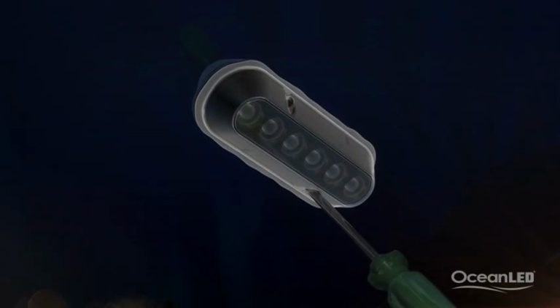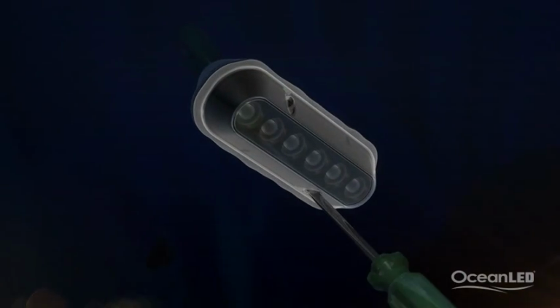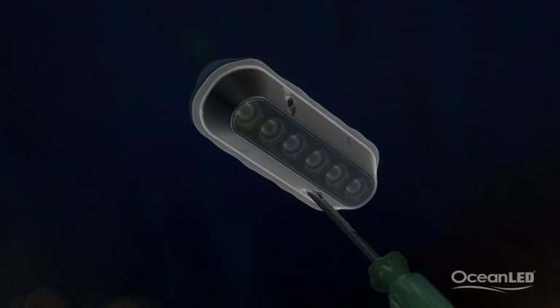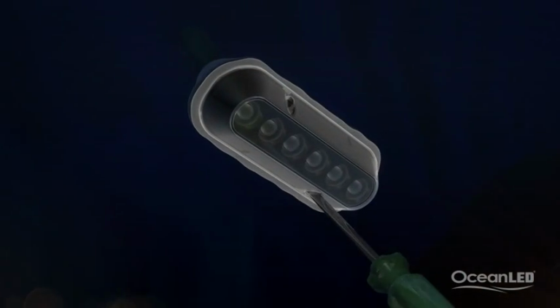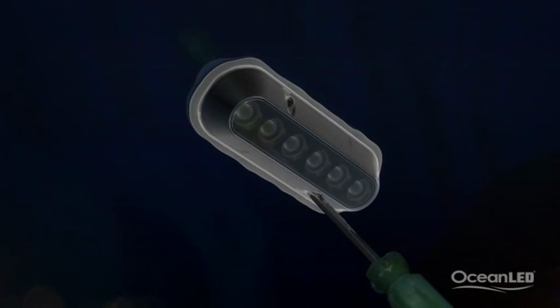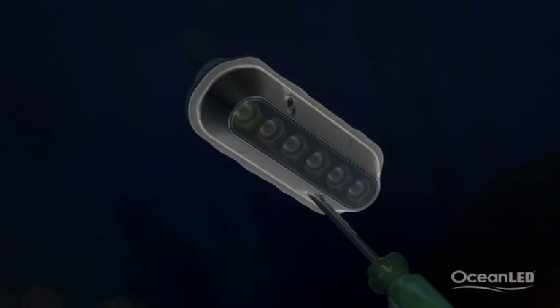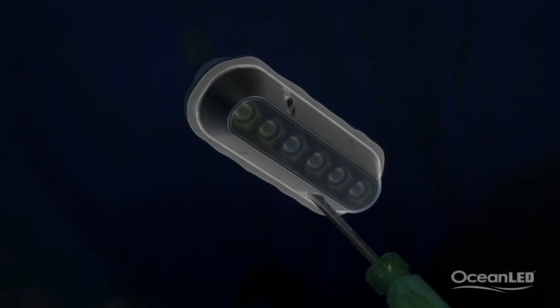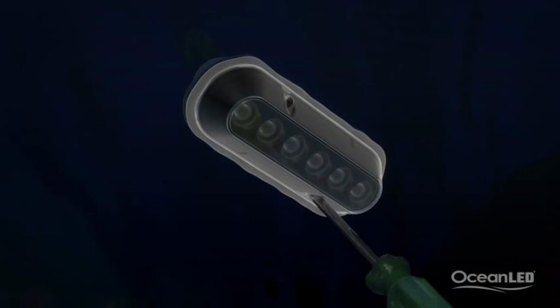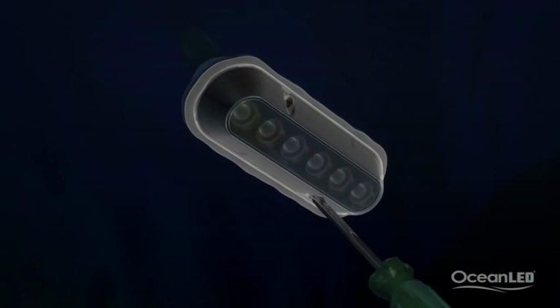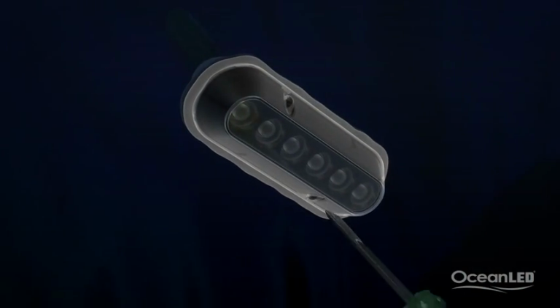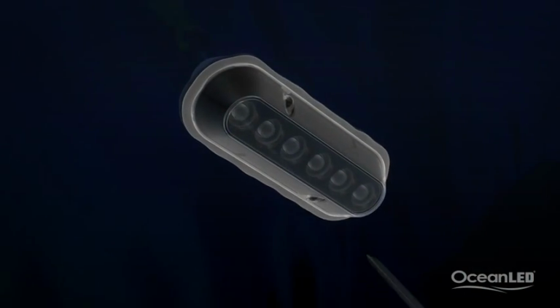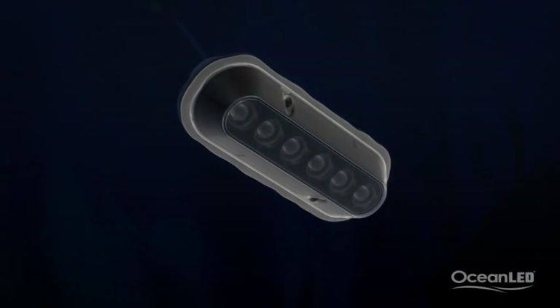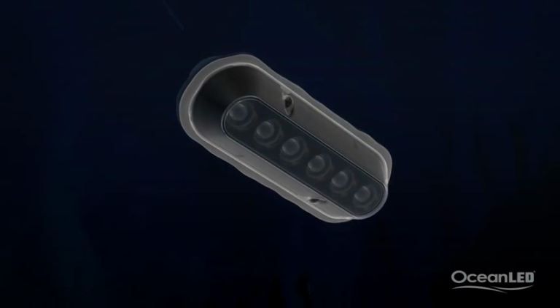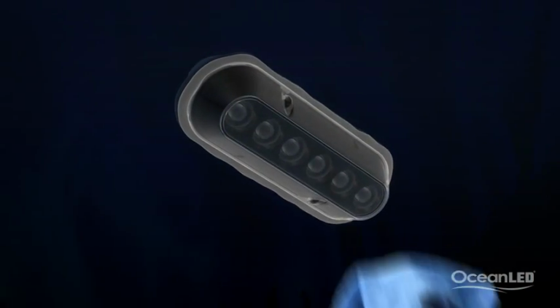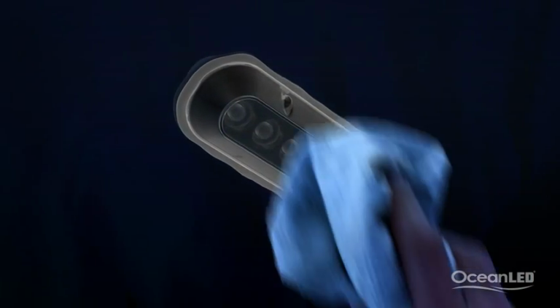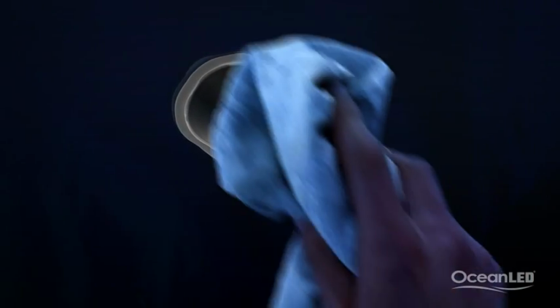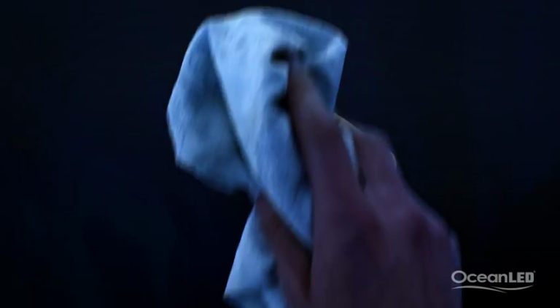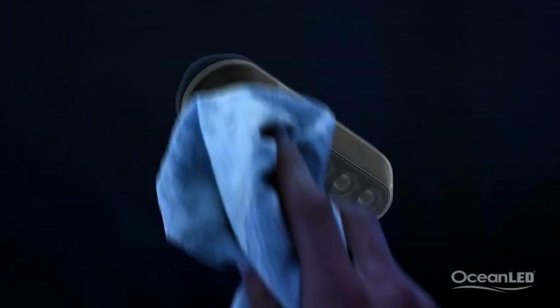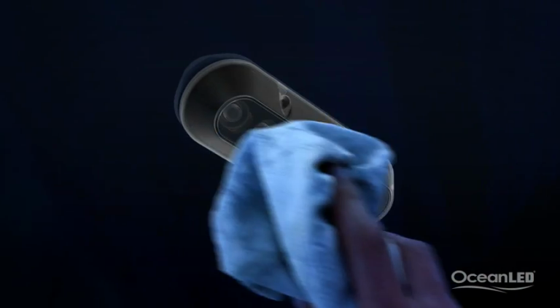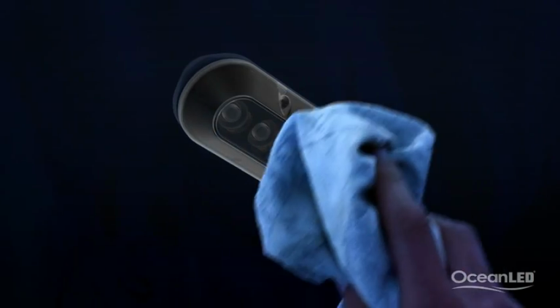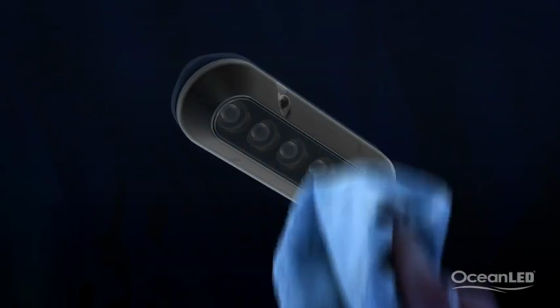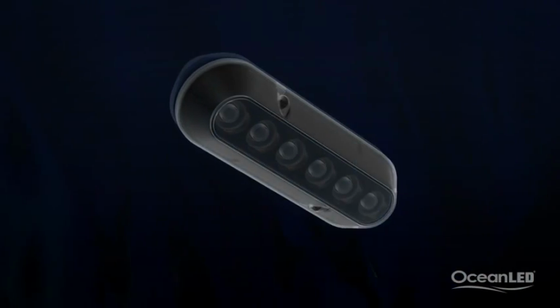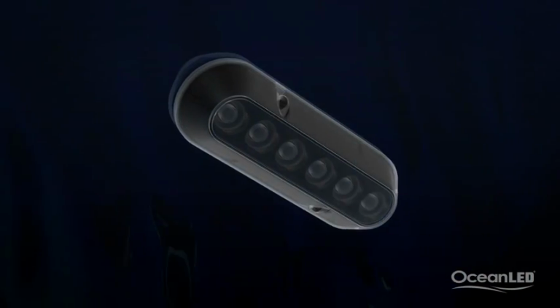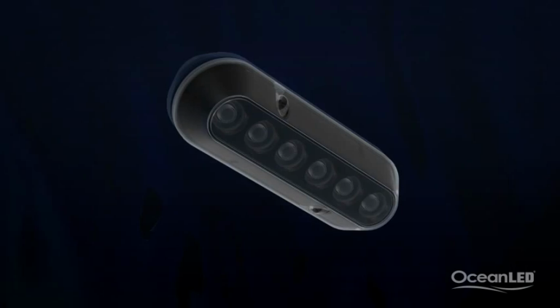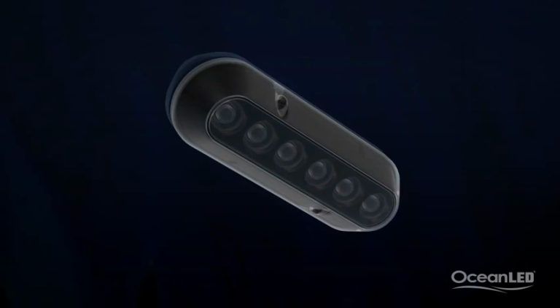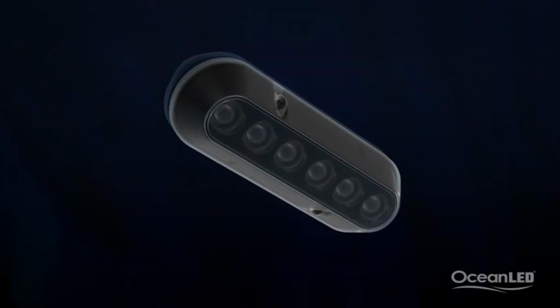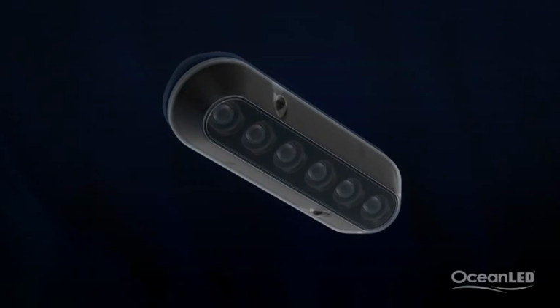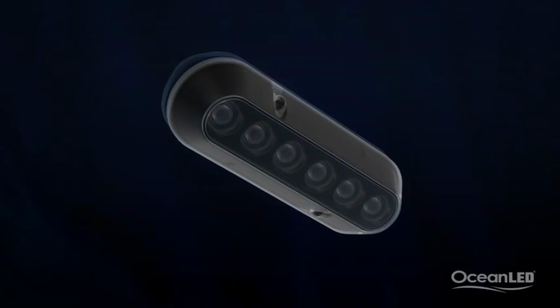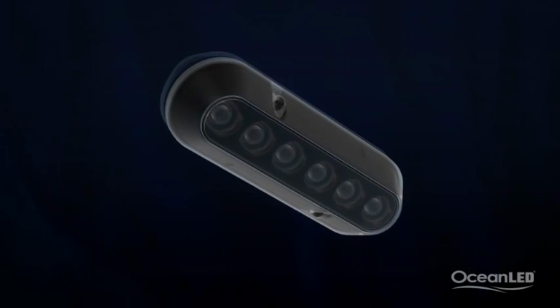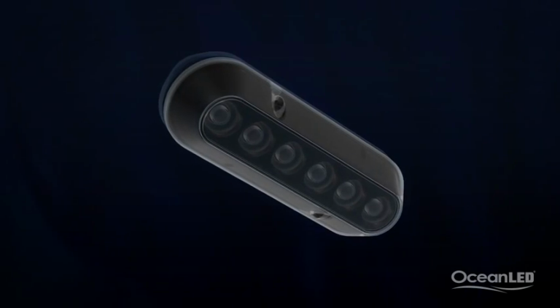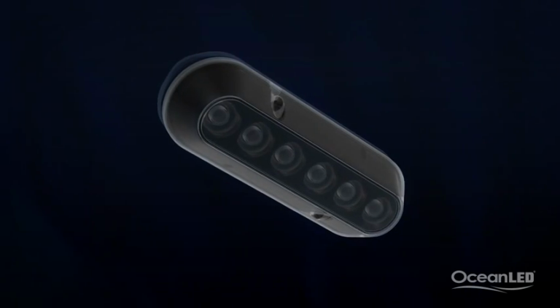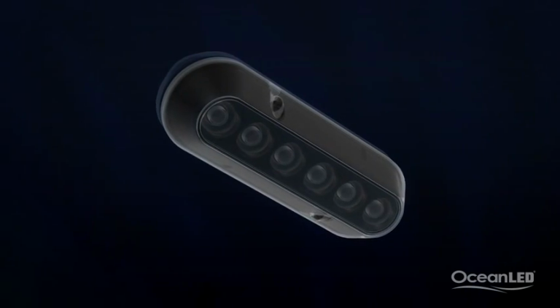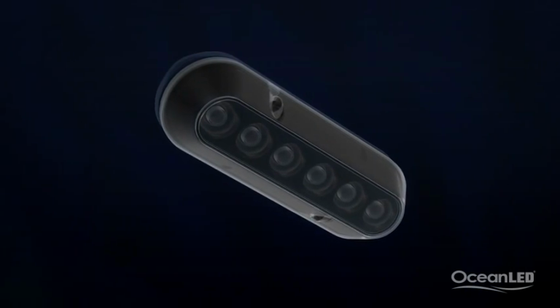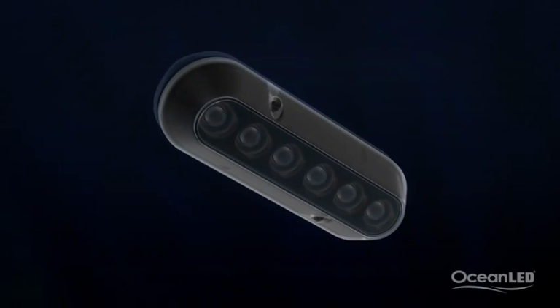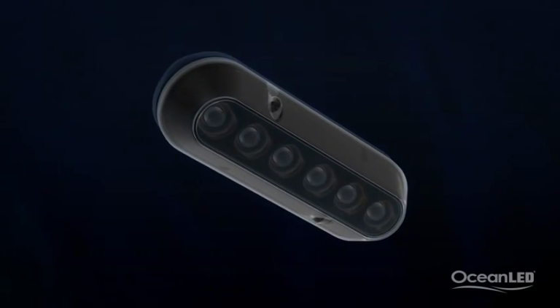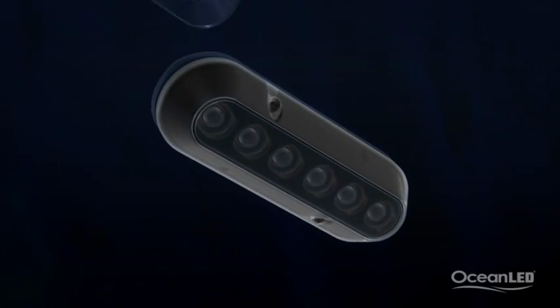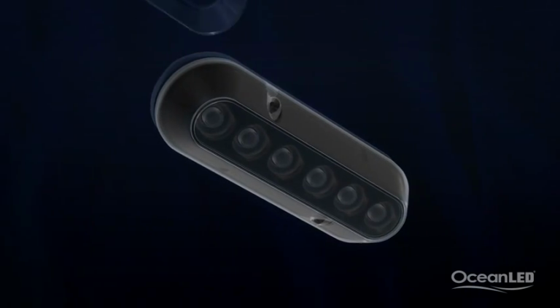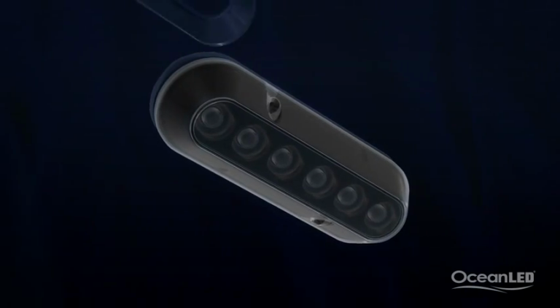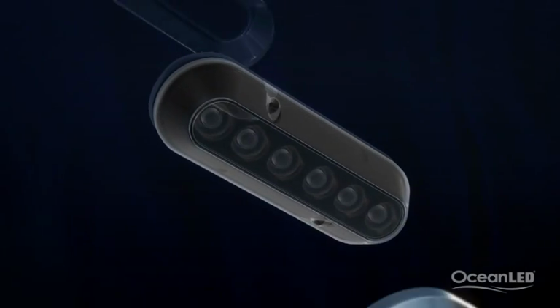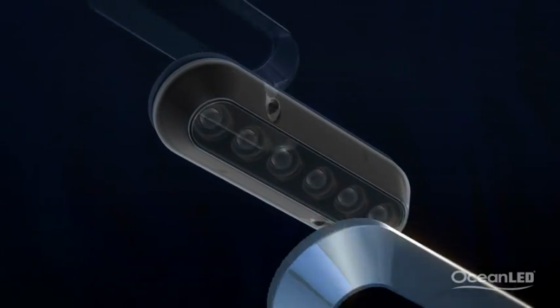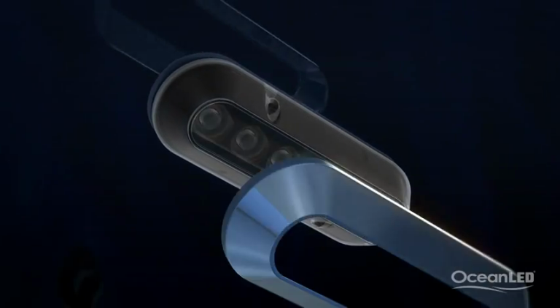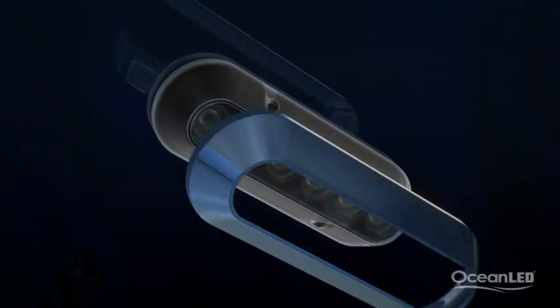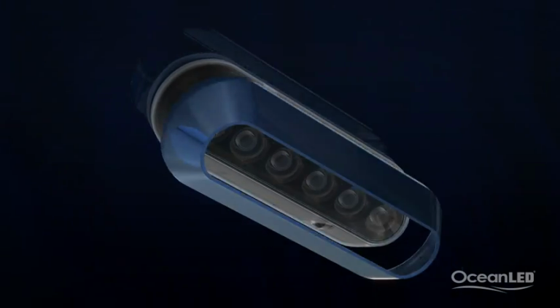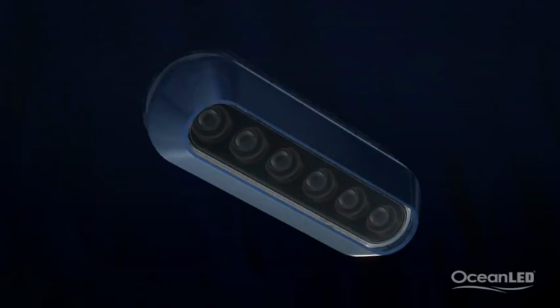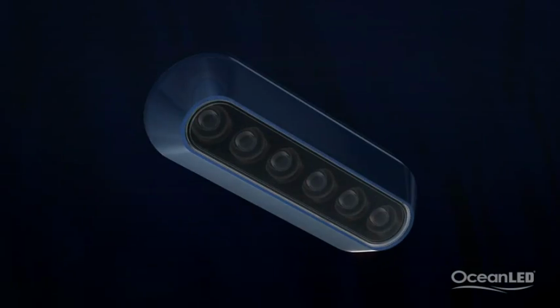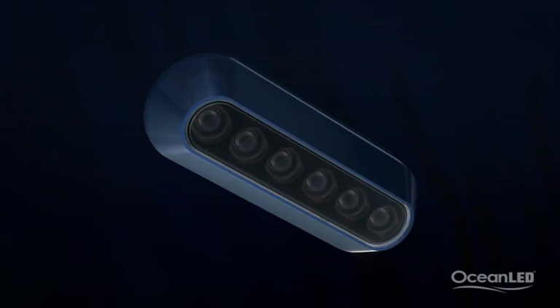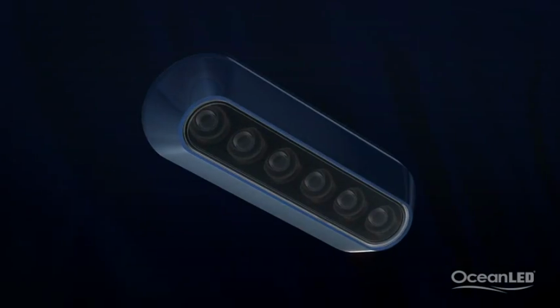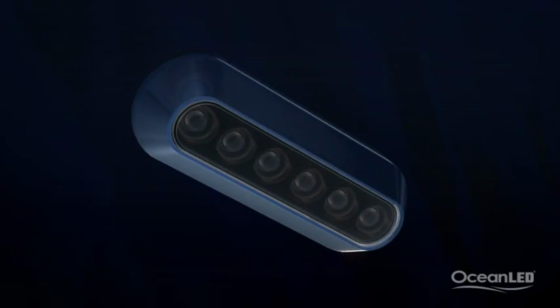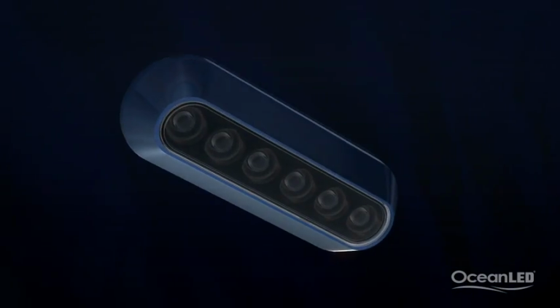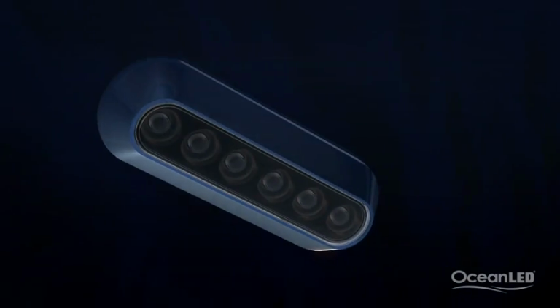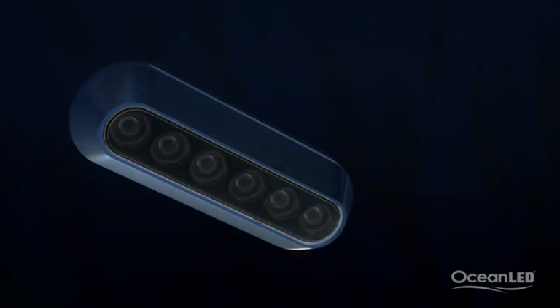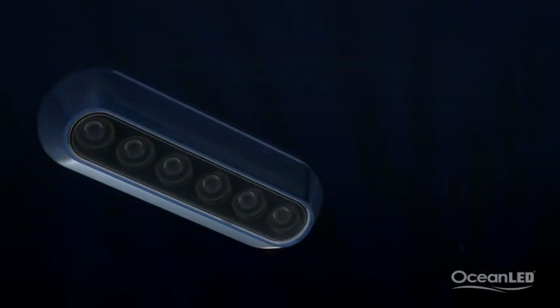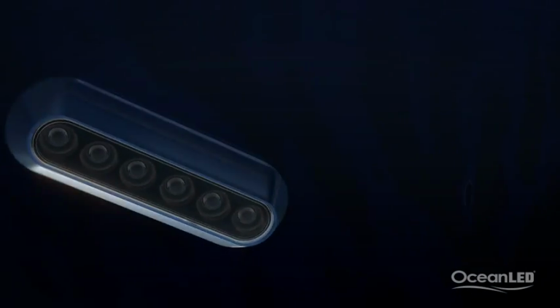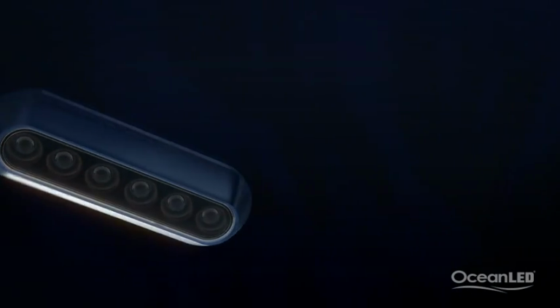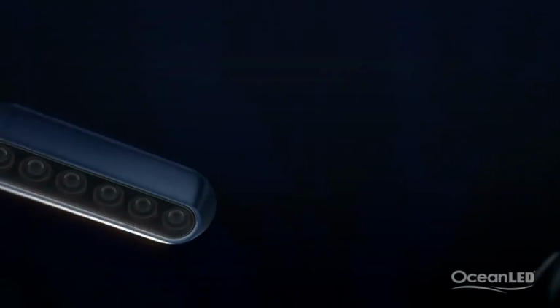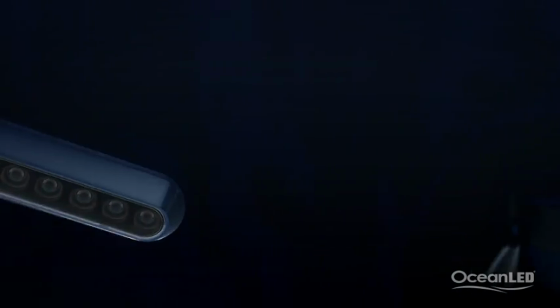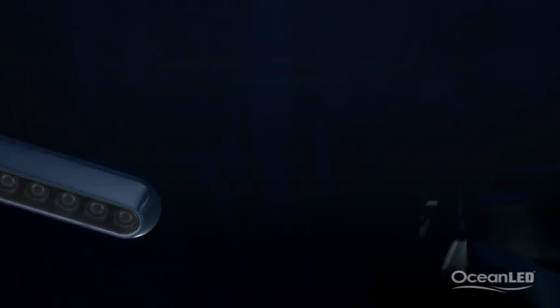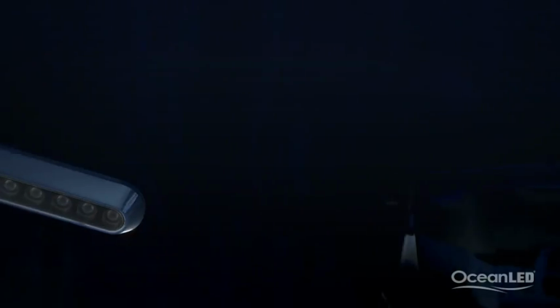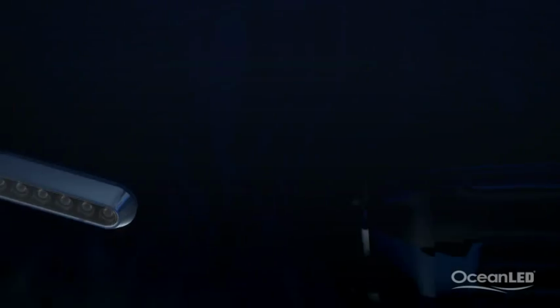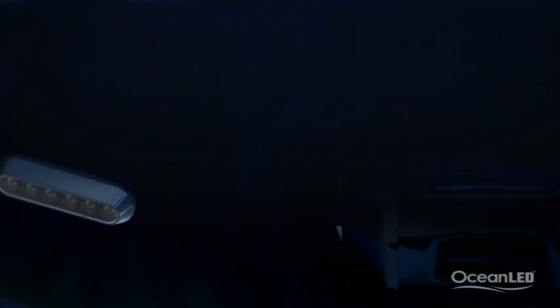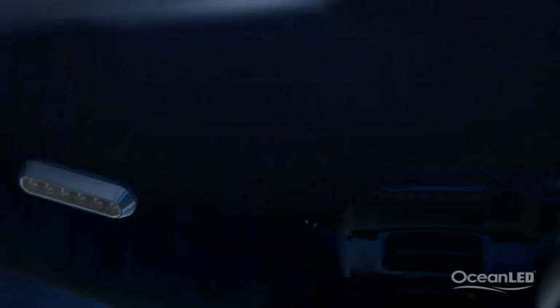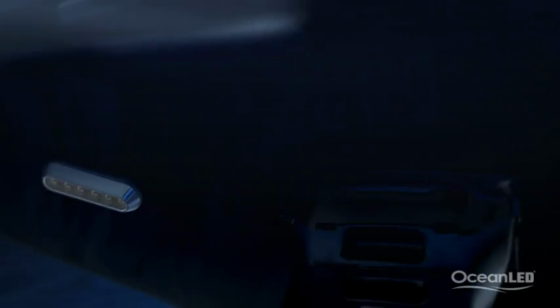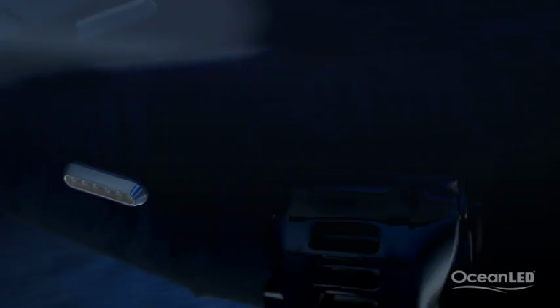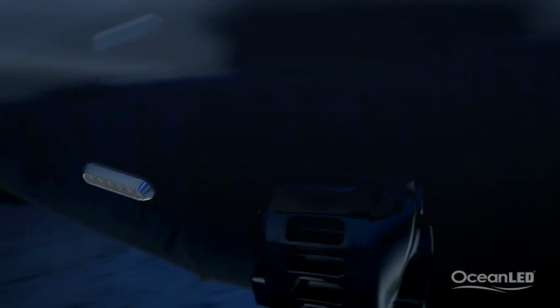To make the lights really stand out, get the 316 stainless steel trims to complete the look when the boat is out of the water.